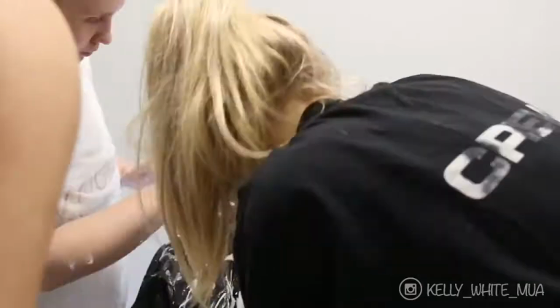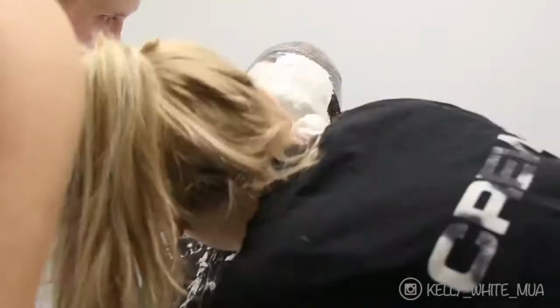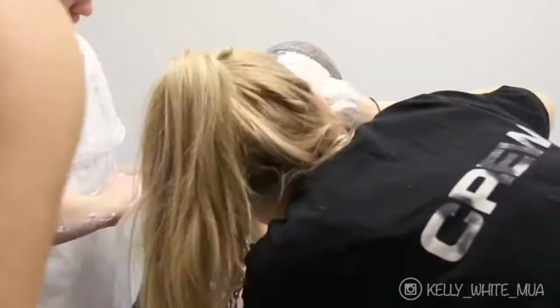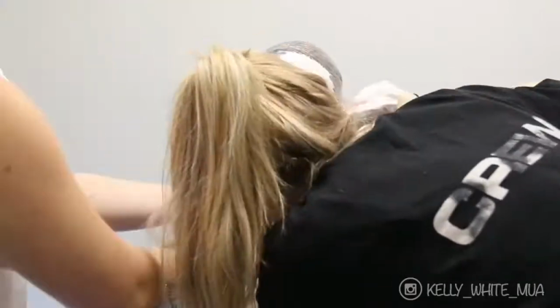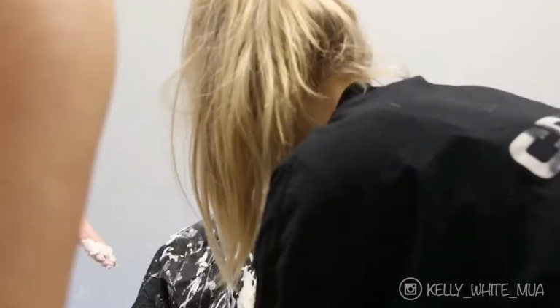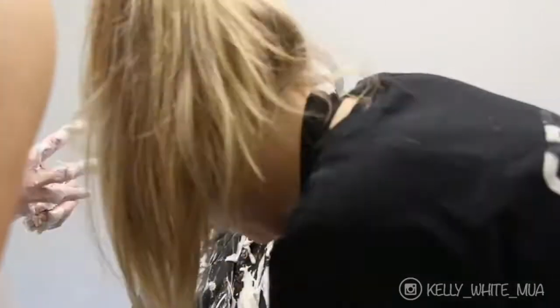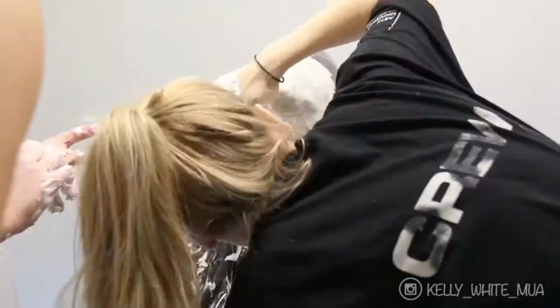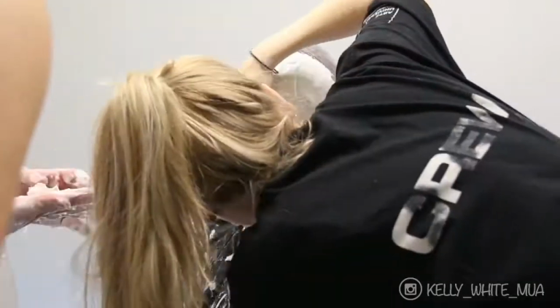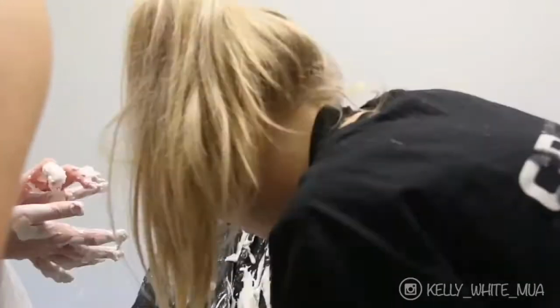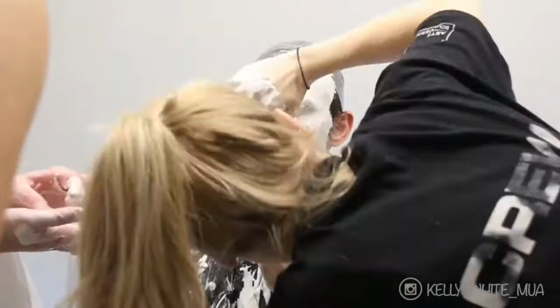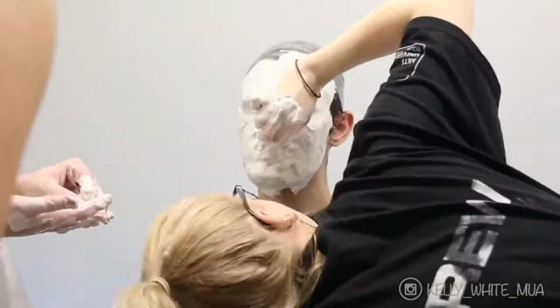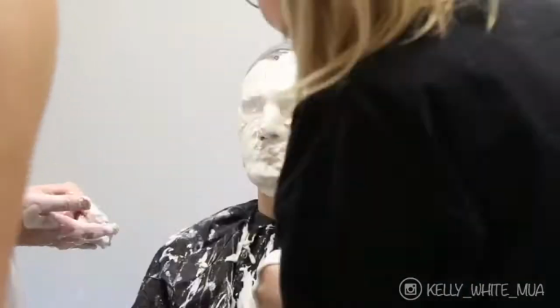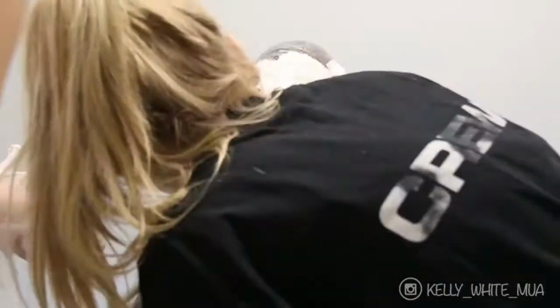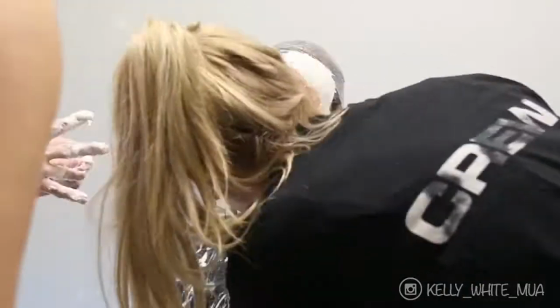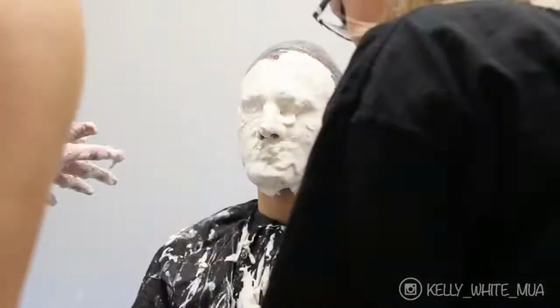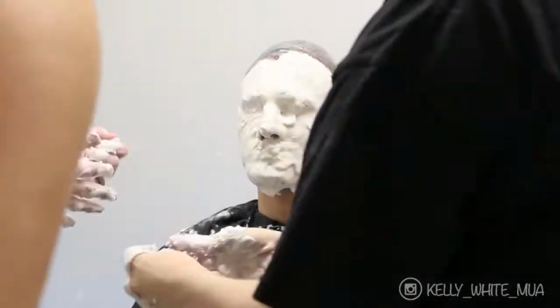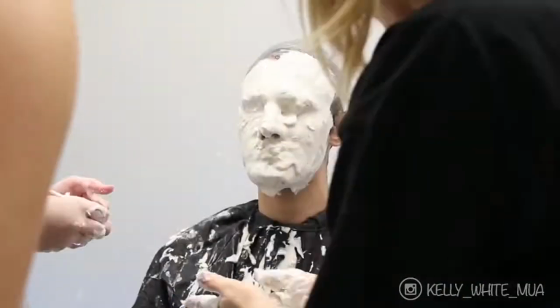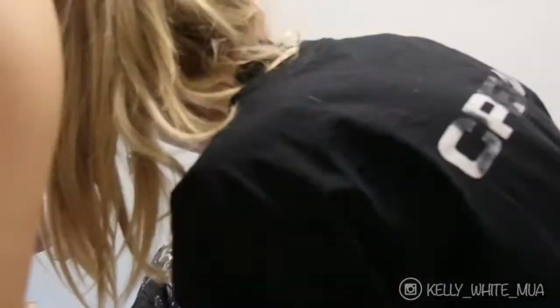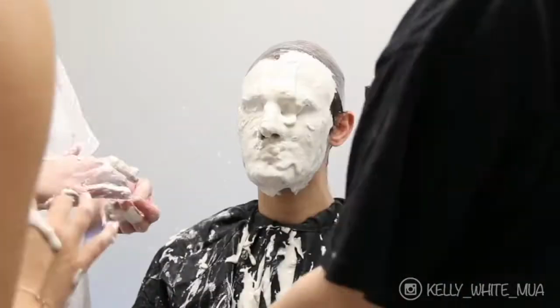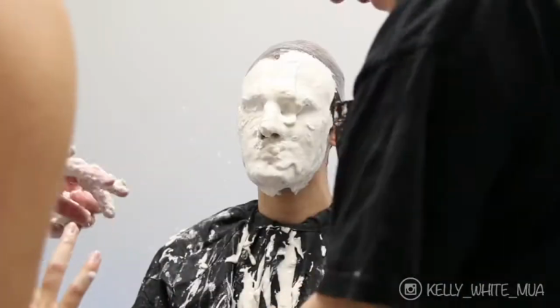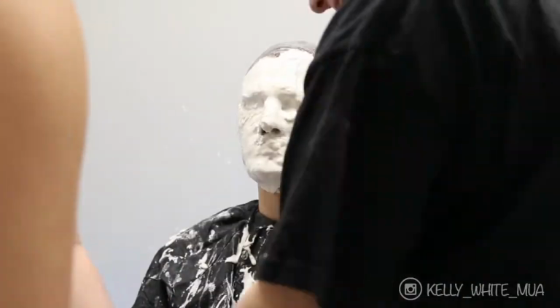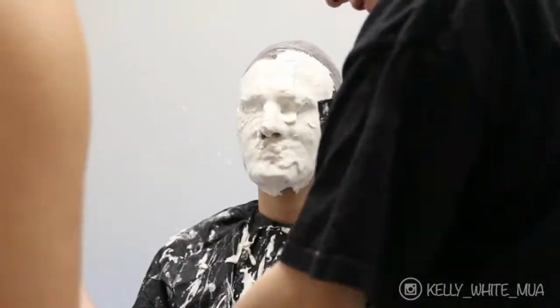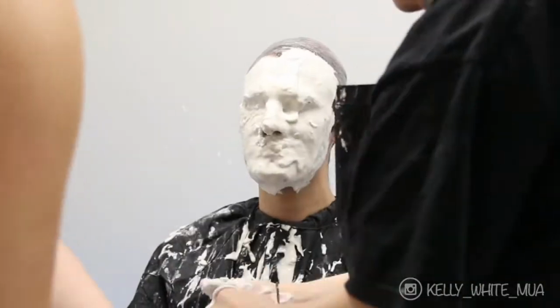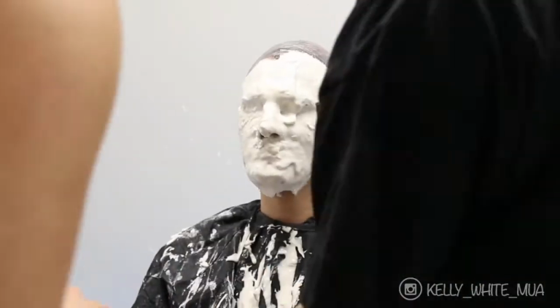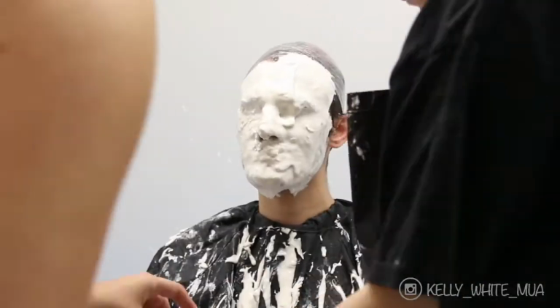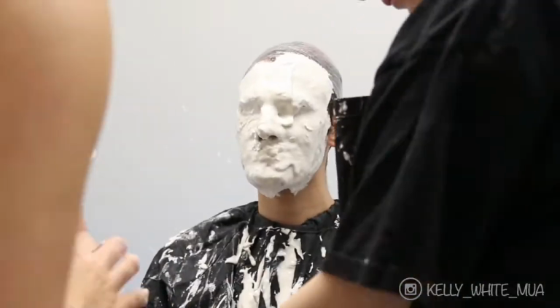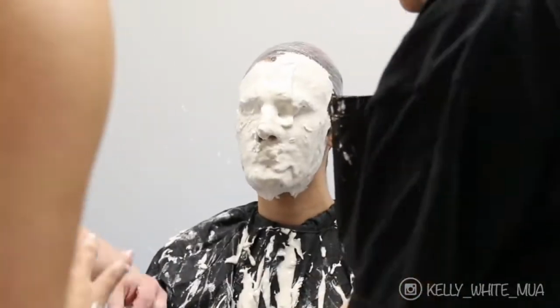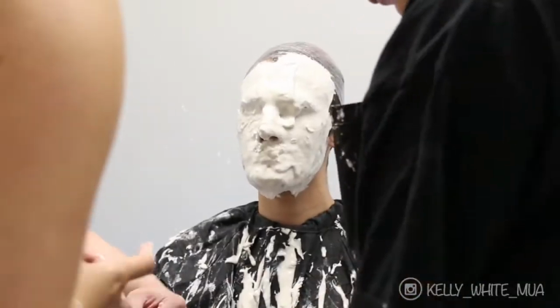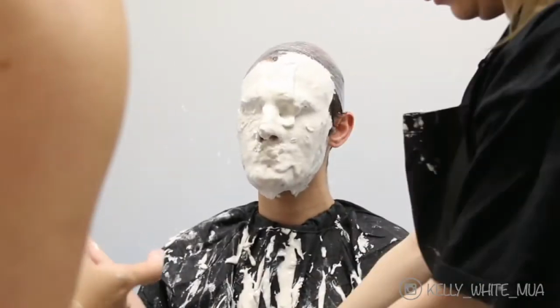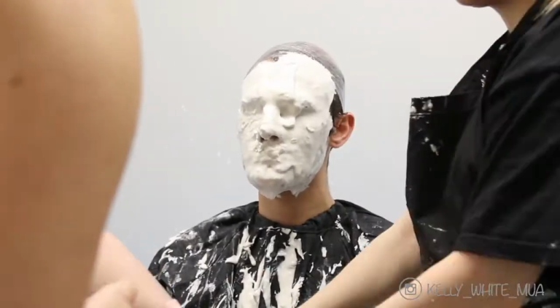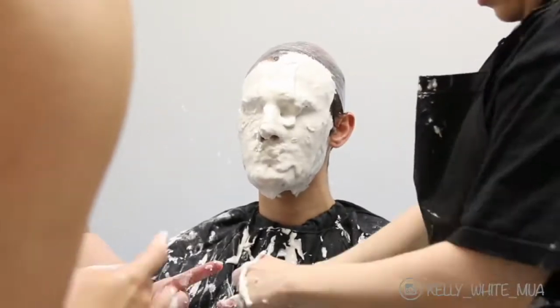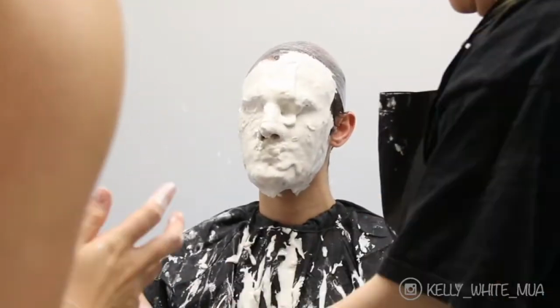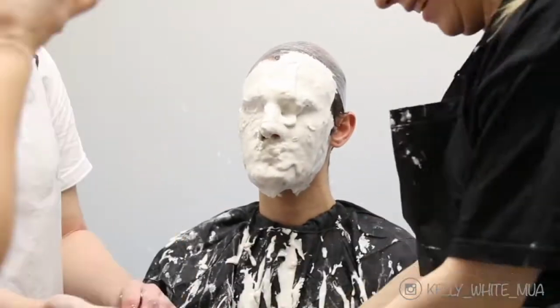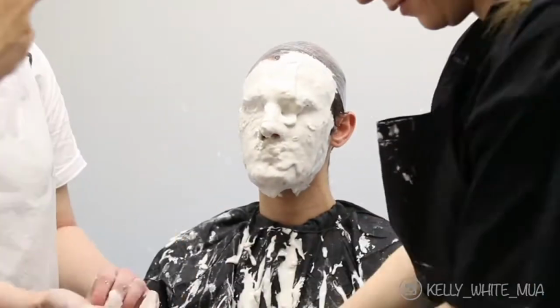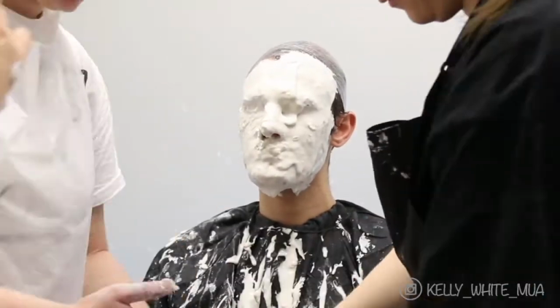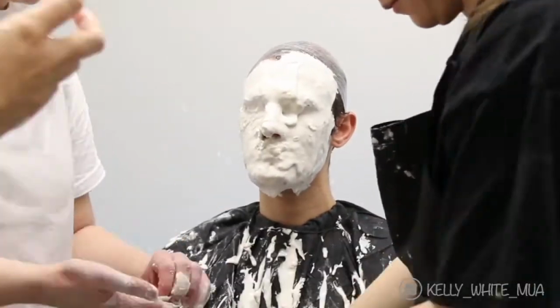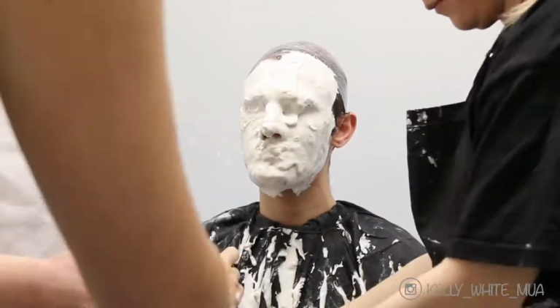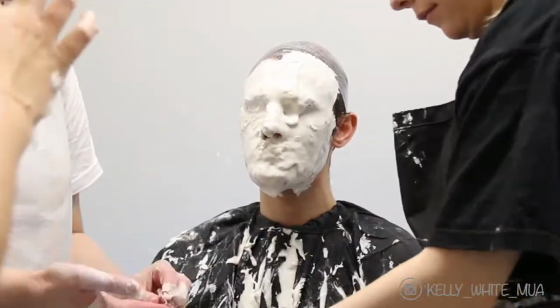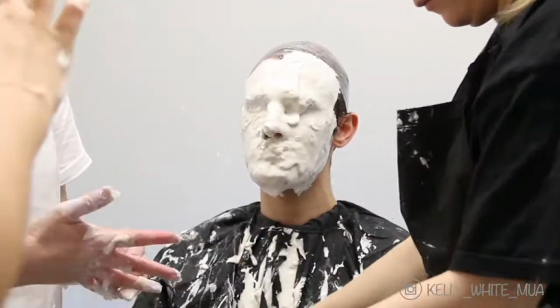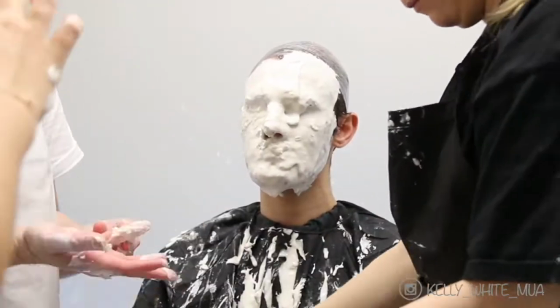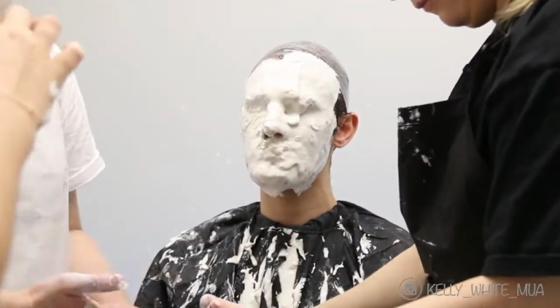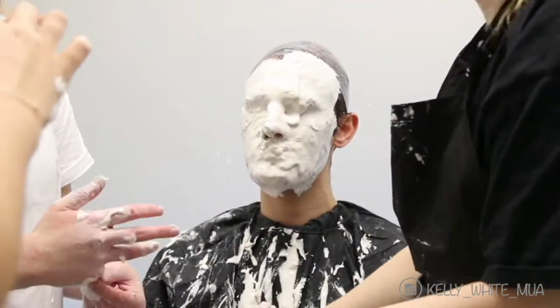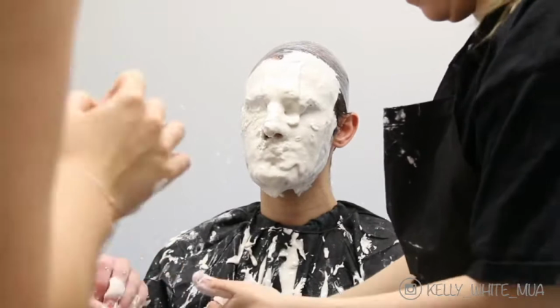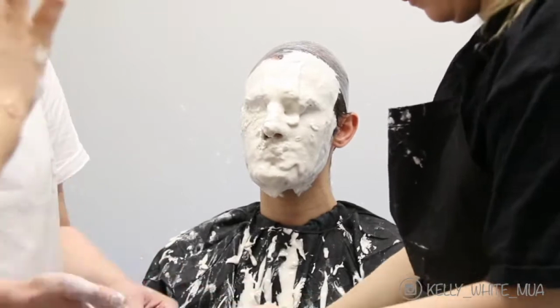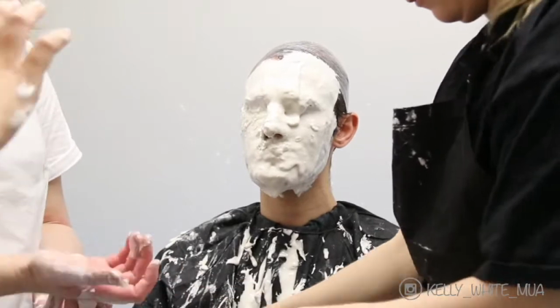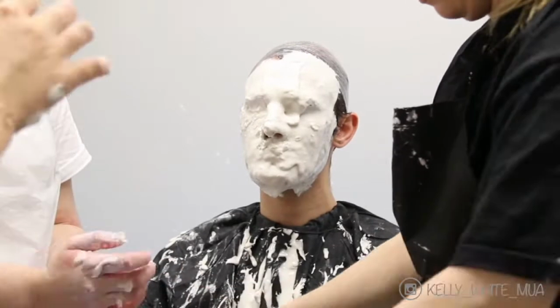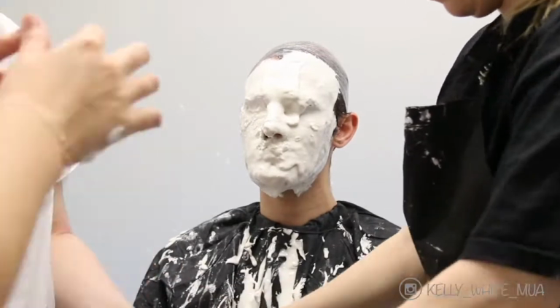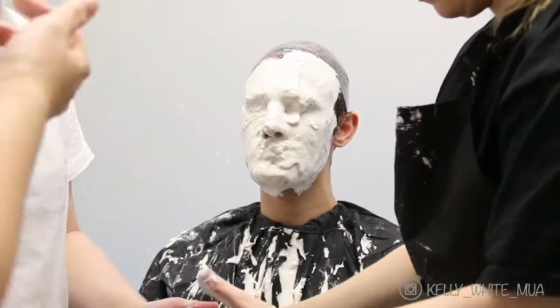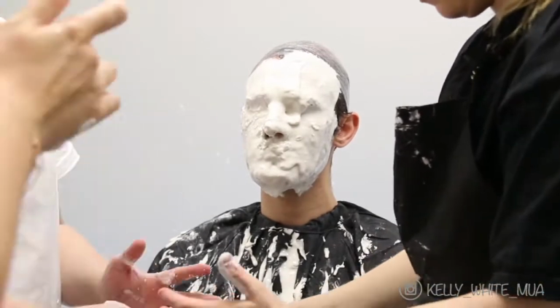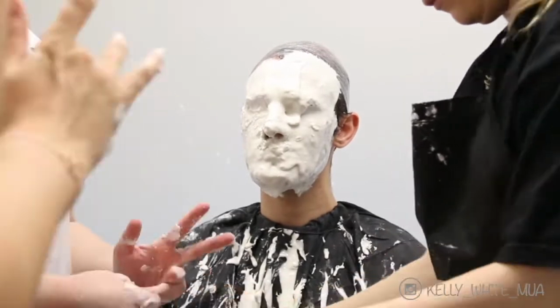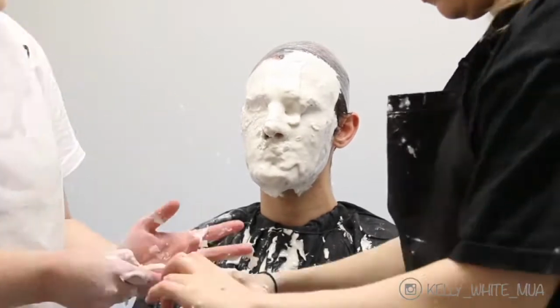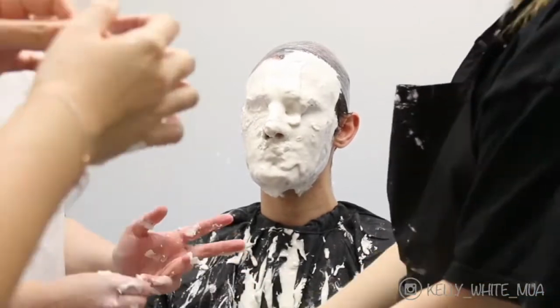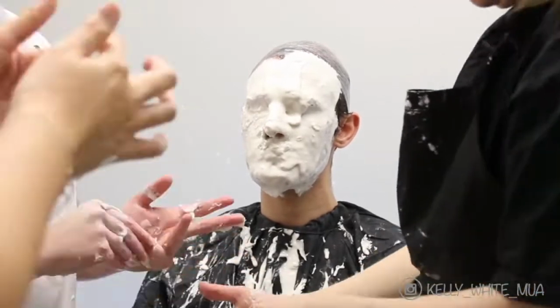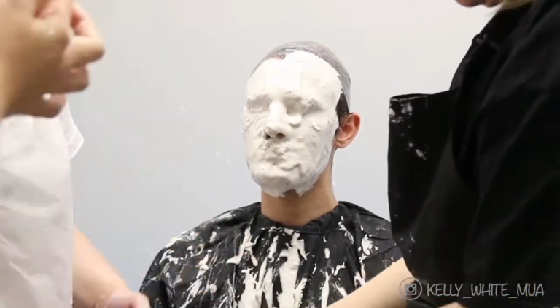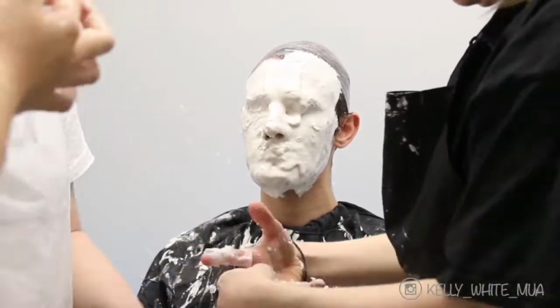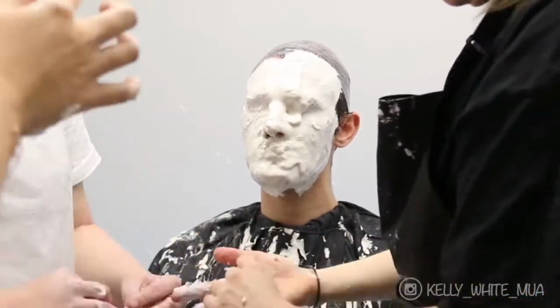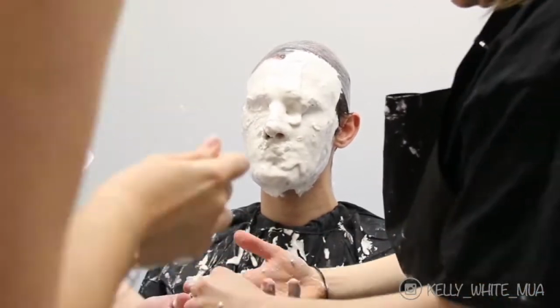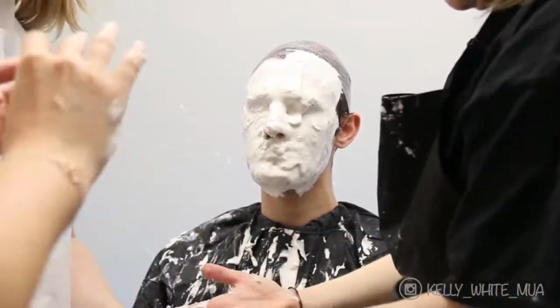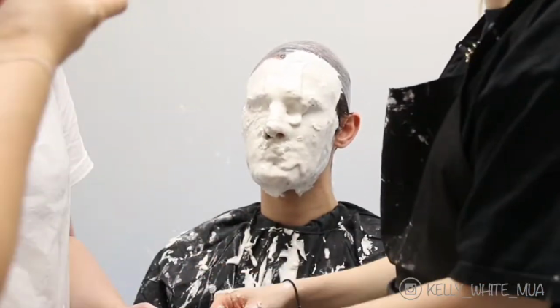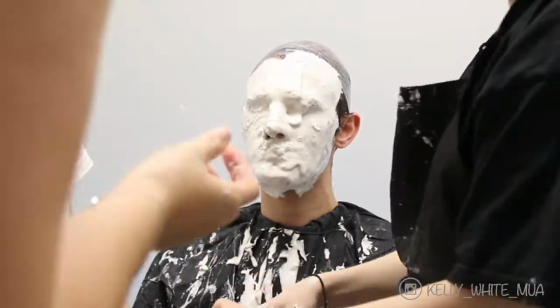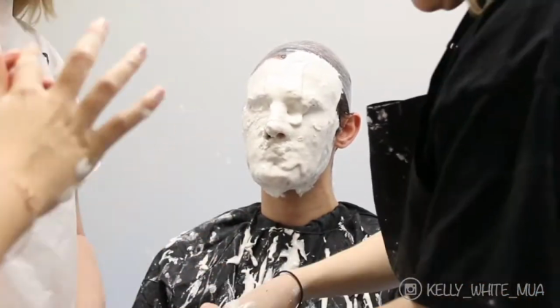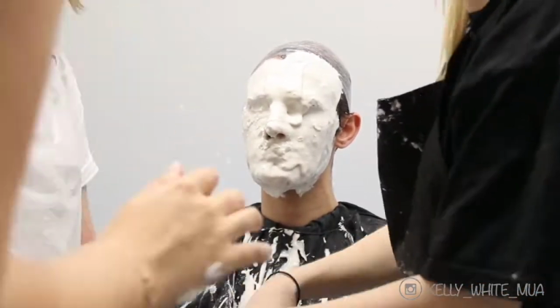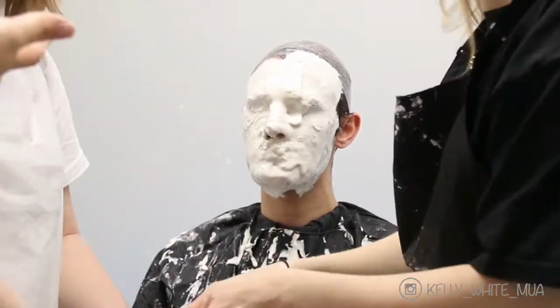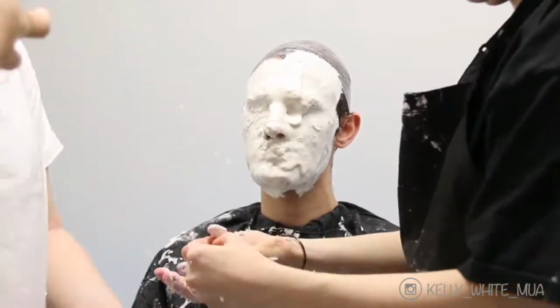Once the alginate is set it takes on a rubber consistency. I forgot to mention before, but if you apply Nivea cream to your hands beforehand it makes the alginate peel straight off.